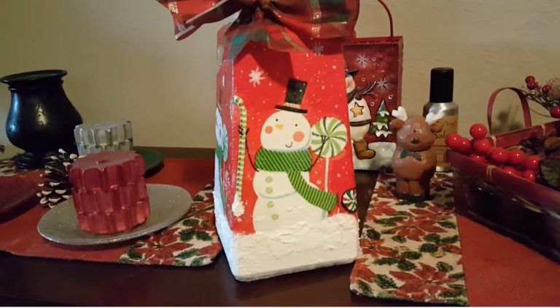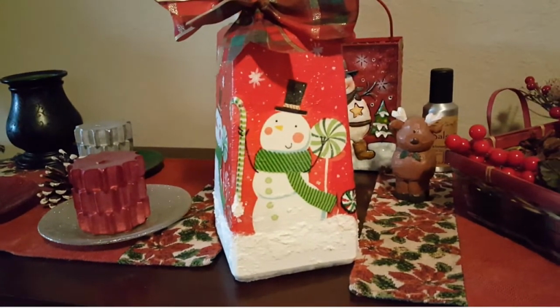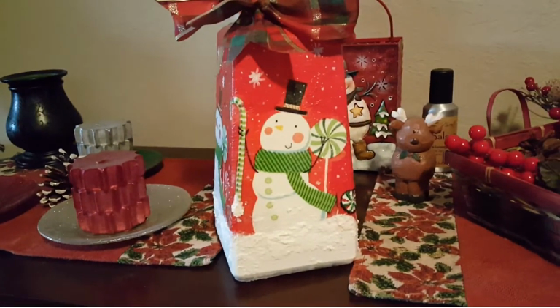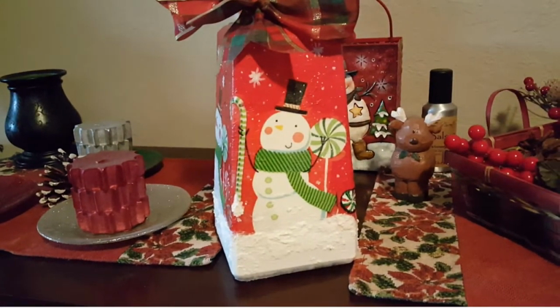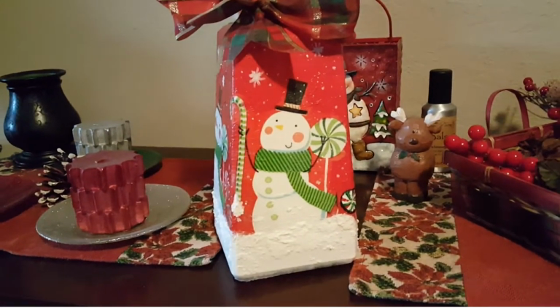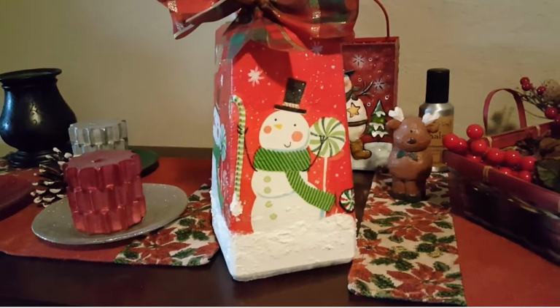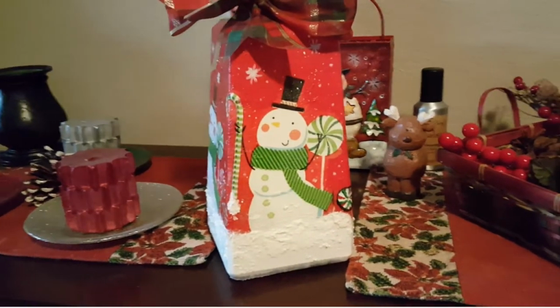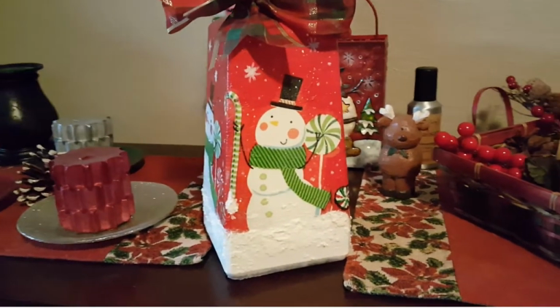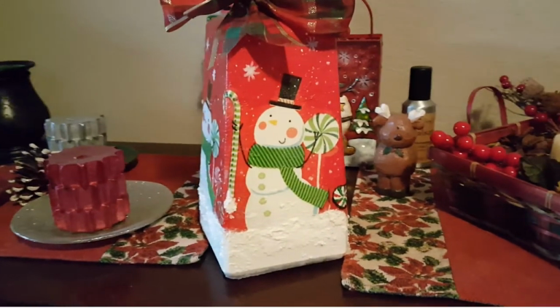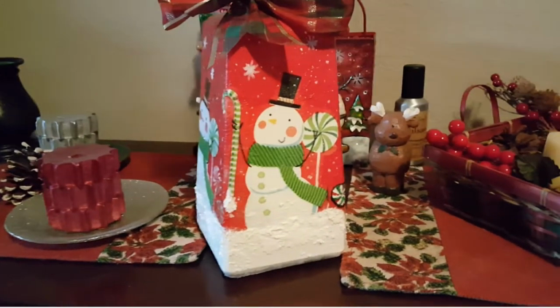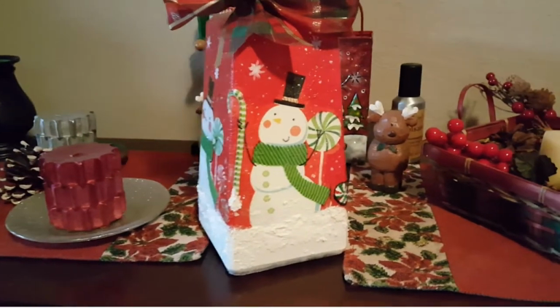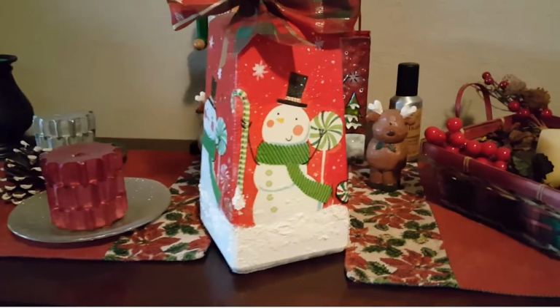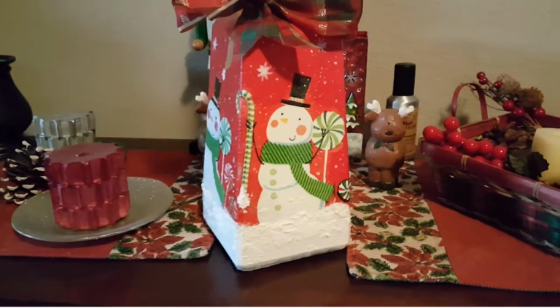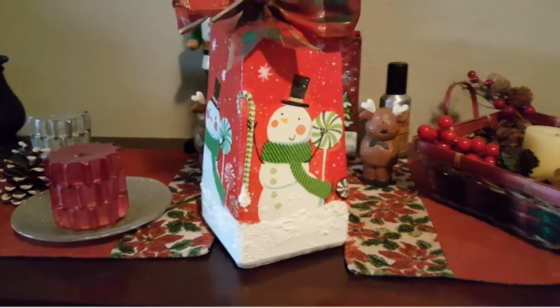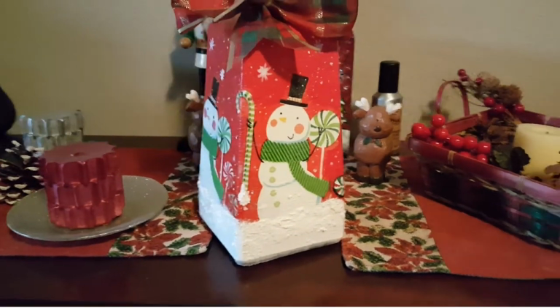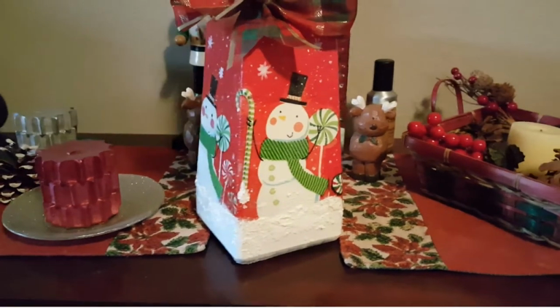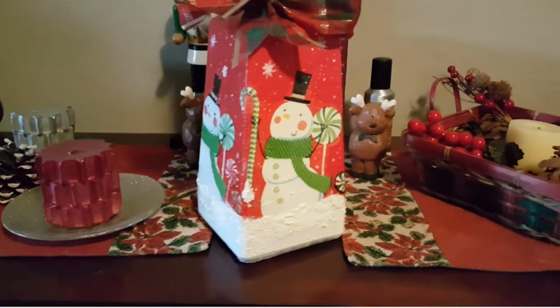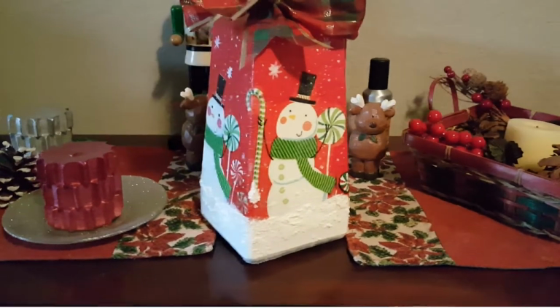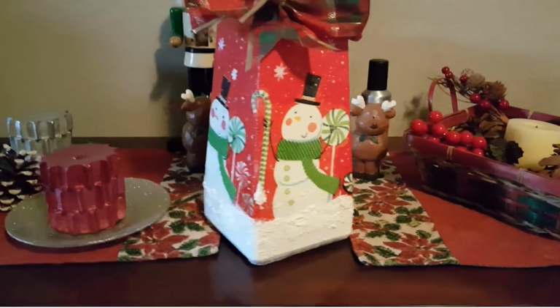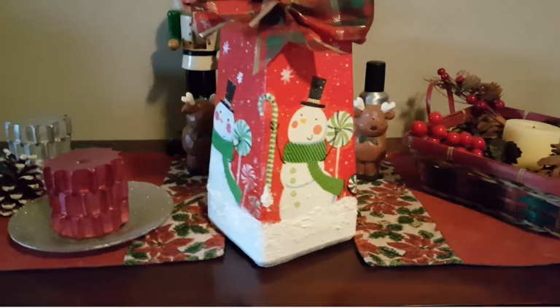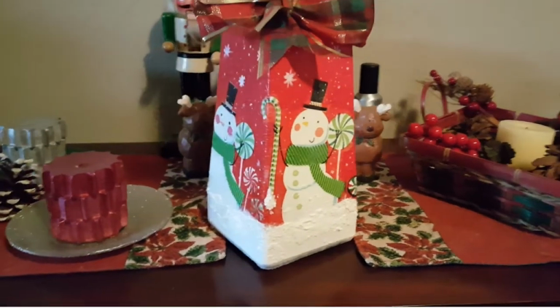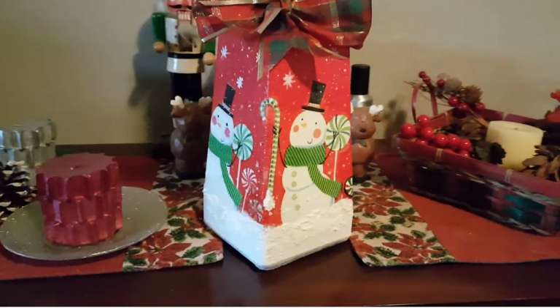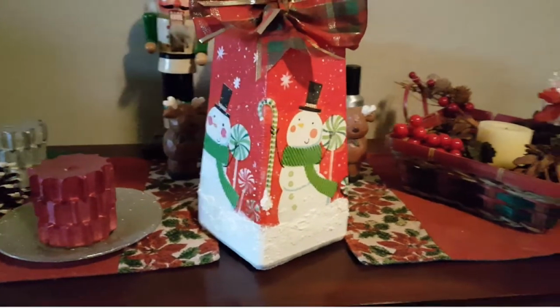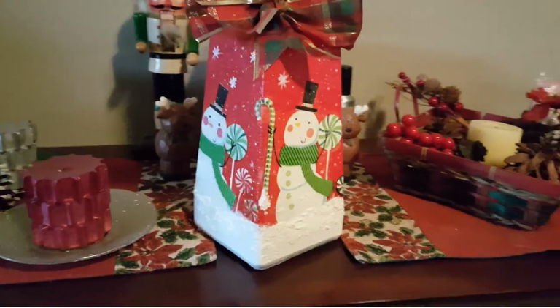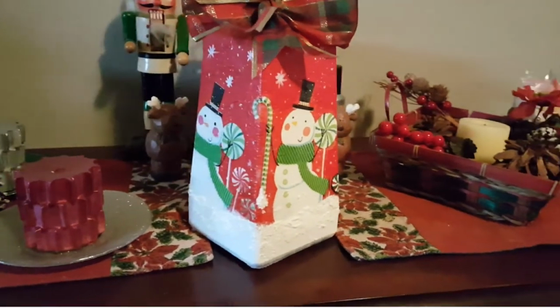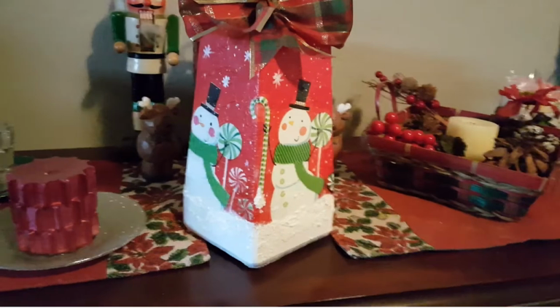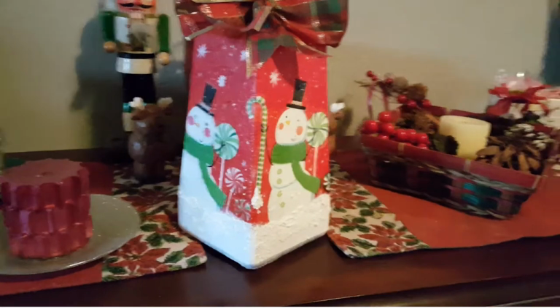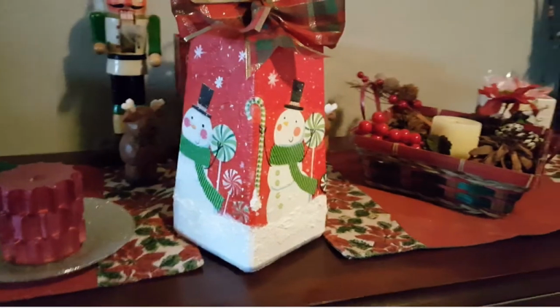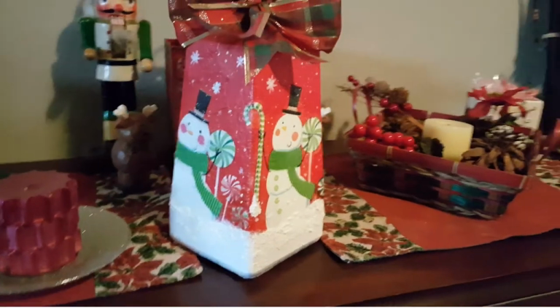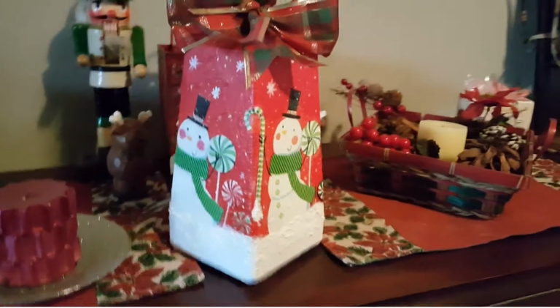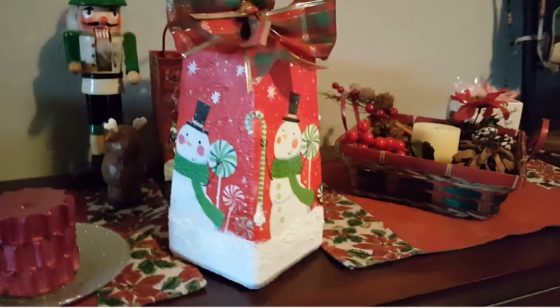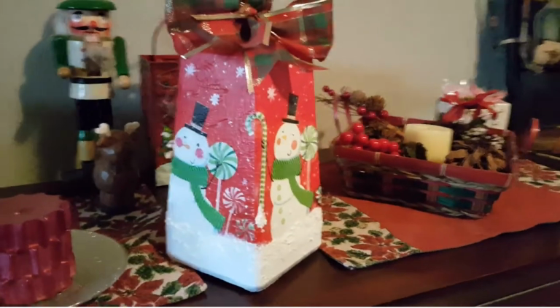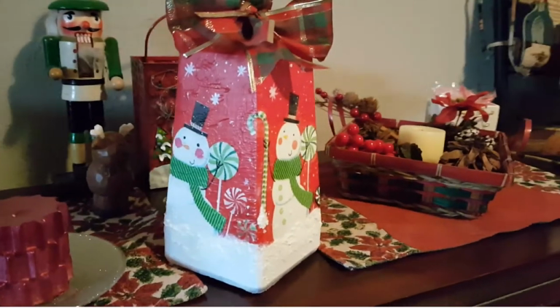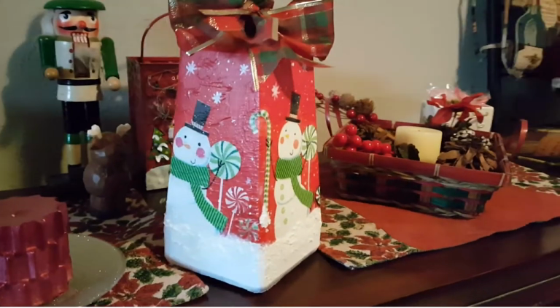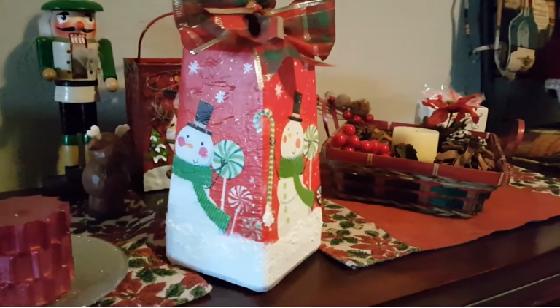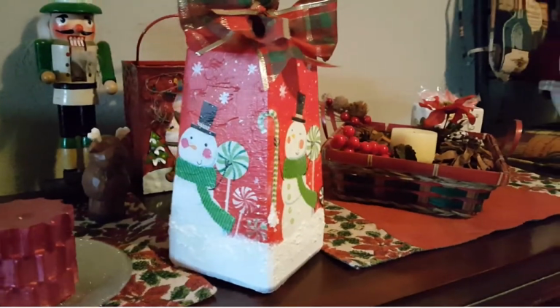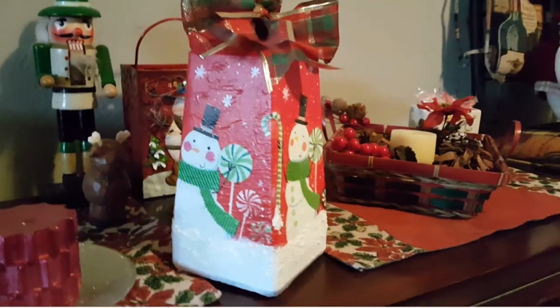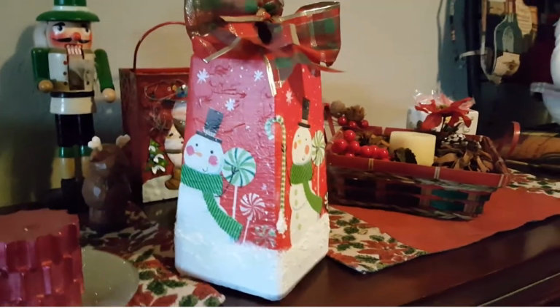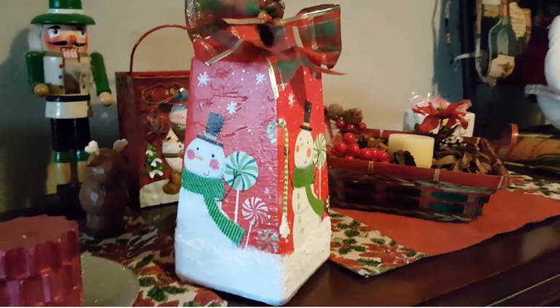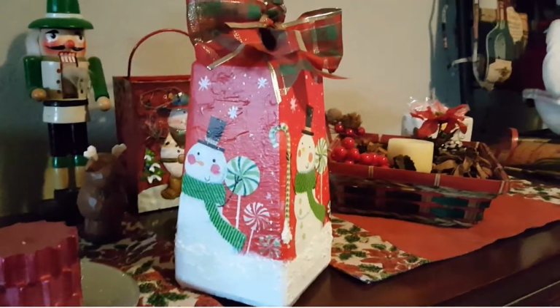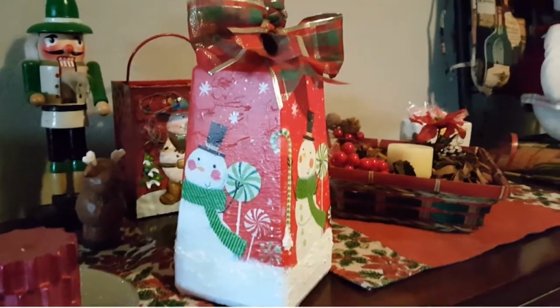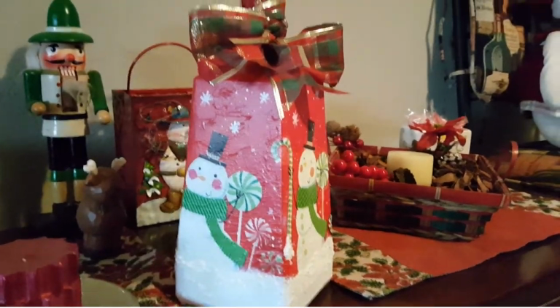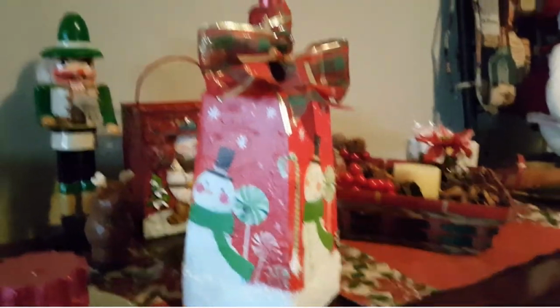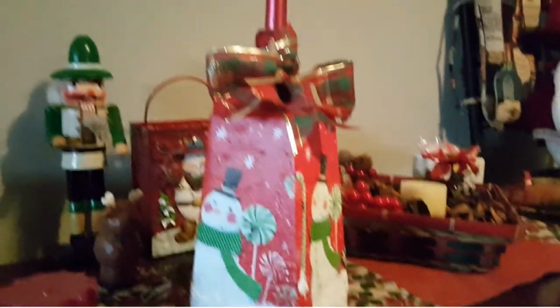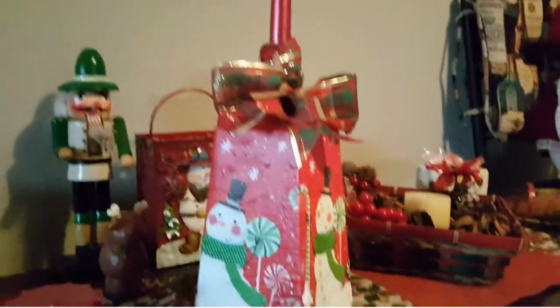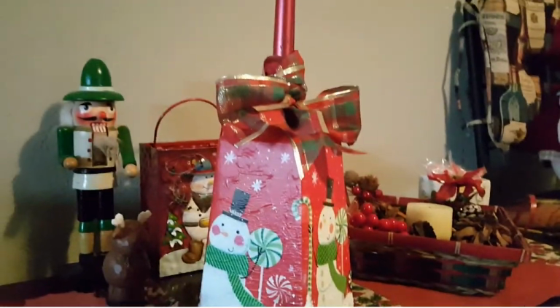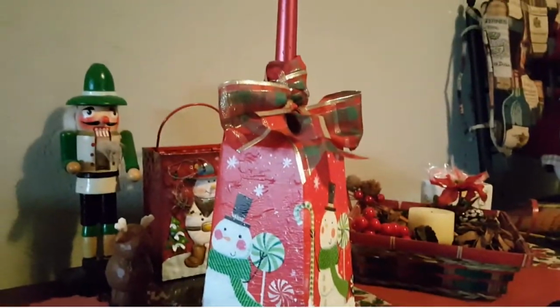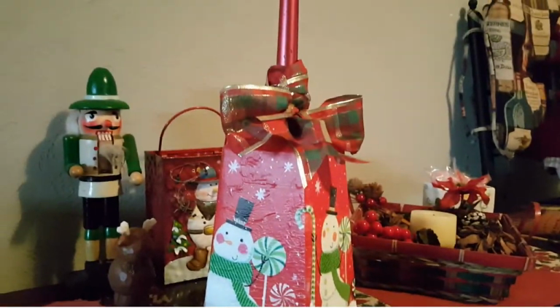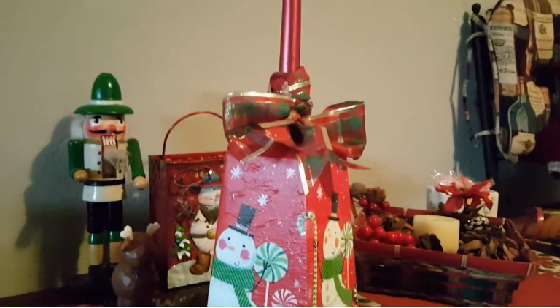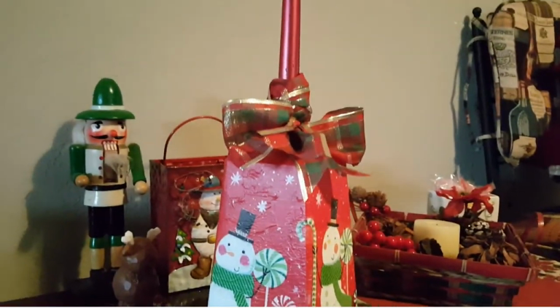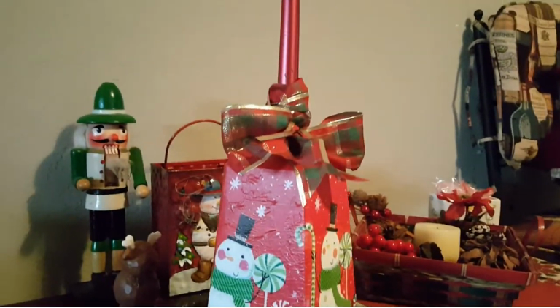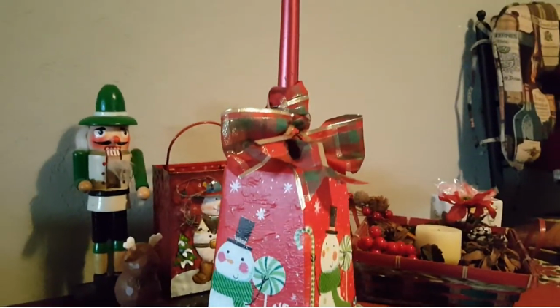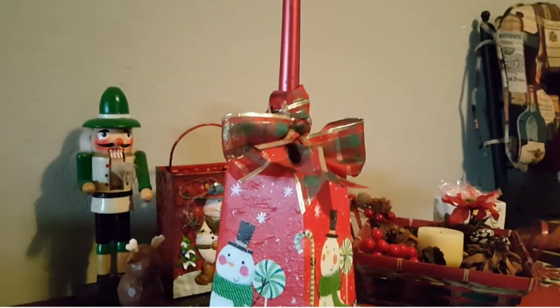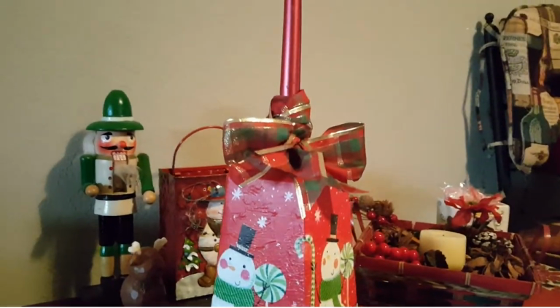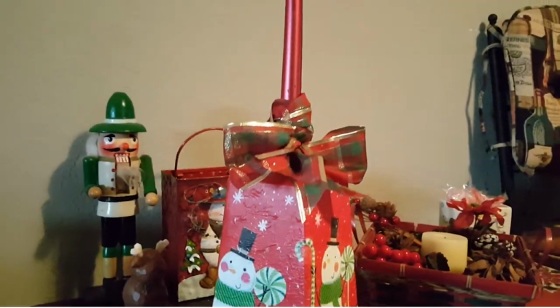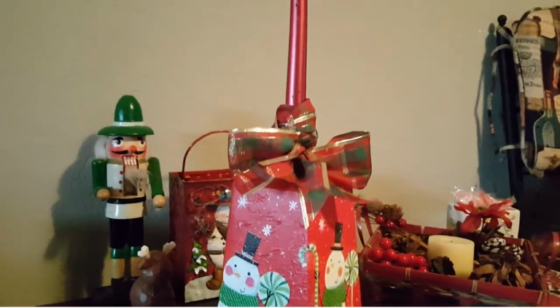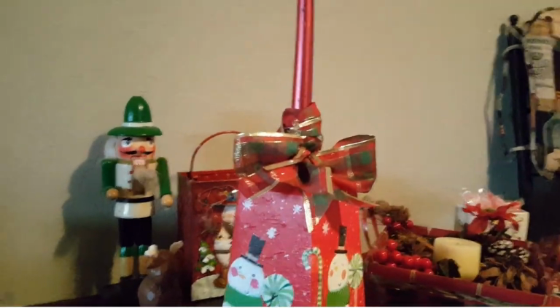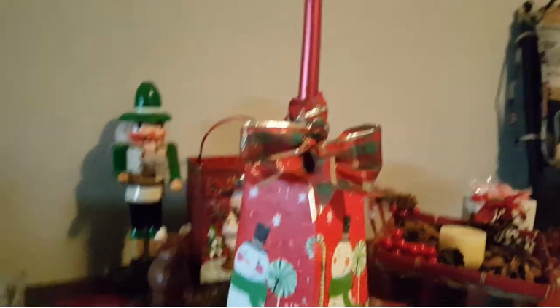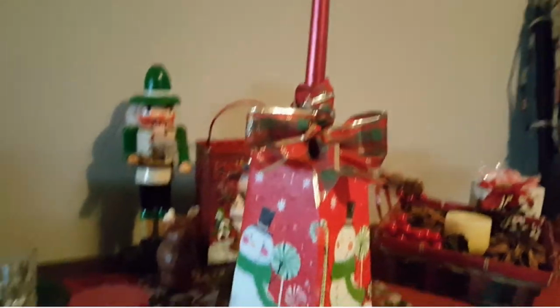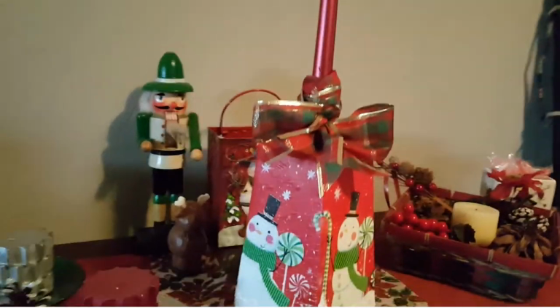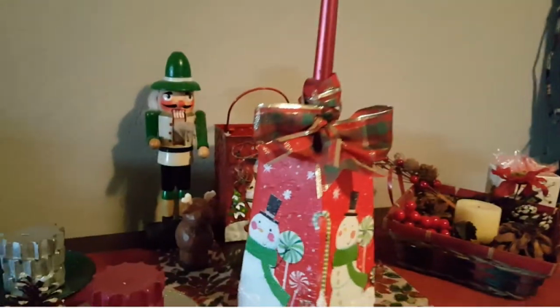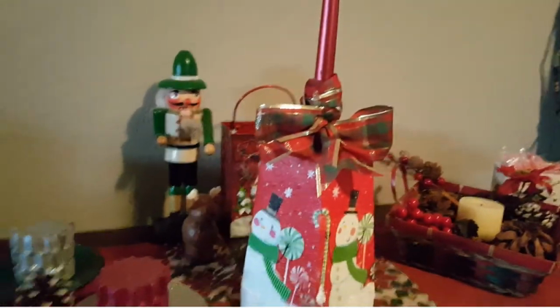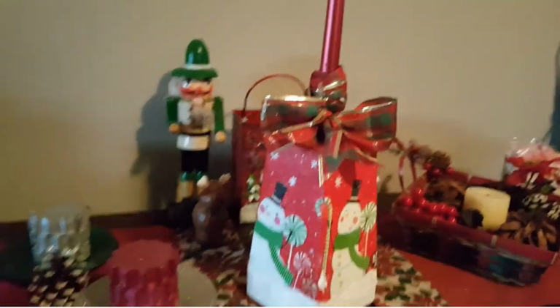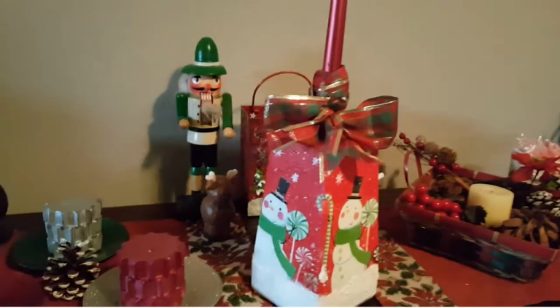Hi guys! Welcome back to Nana's Corner. Today I'm upcycling an old glass bottle into a decoupaged snowman candle.